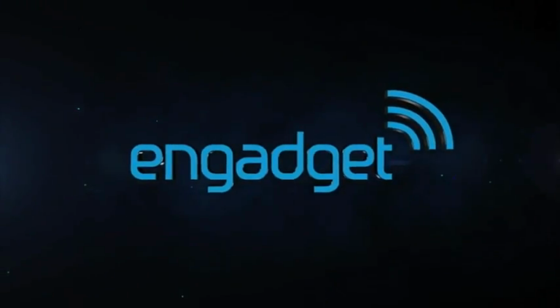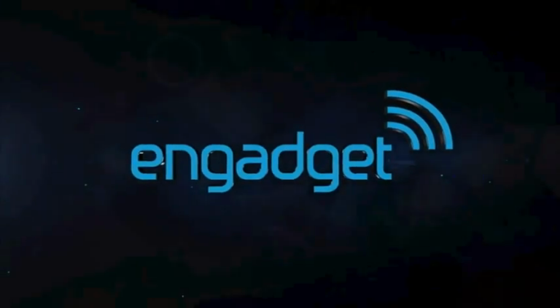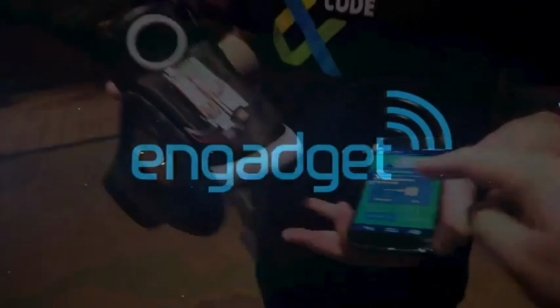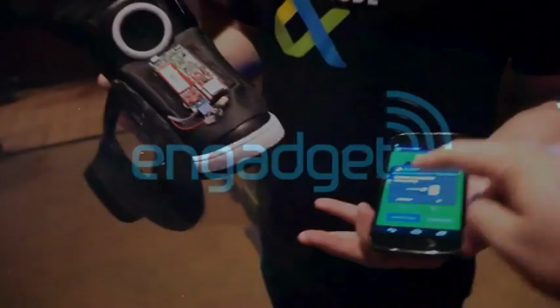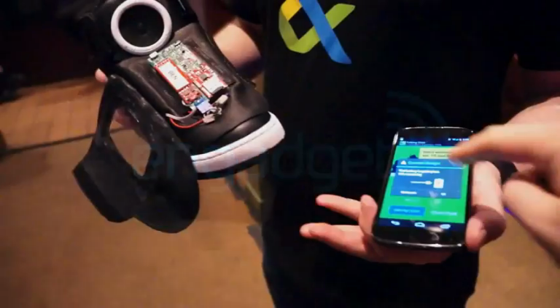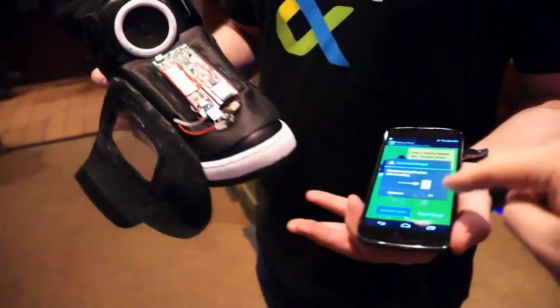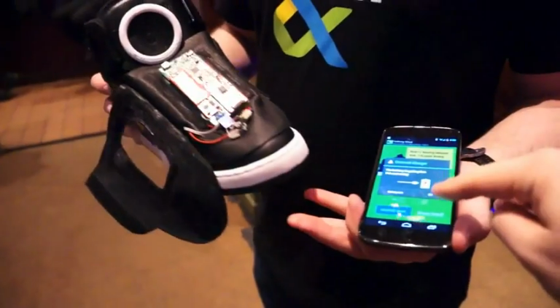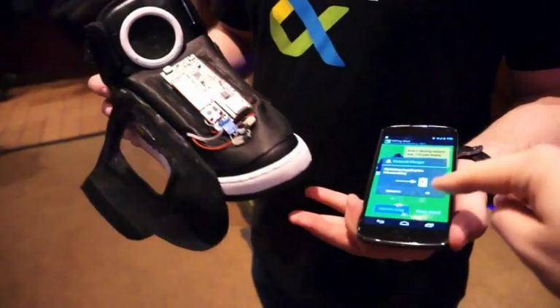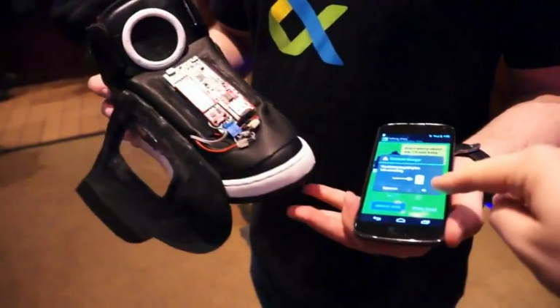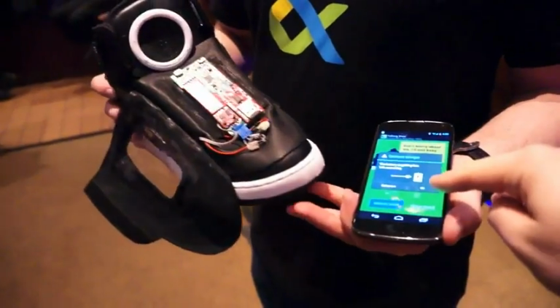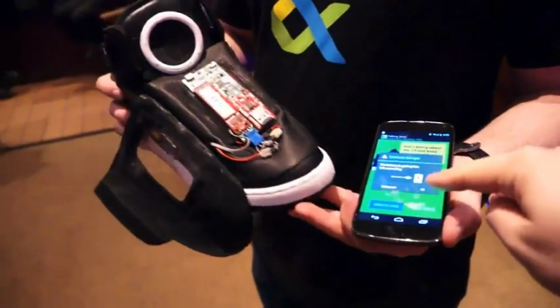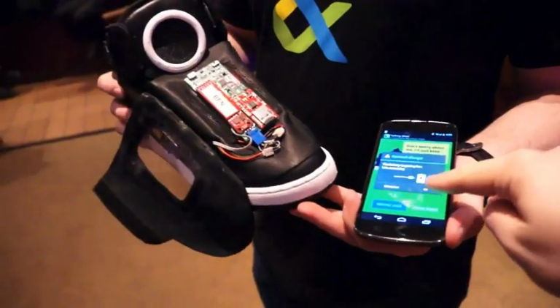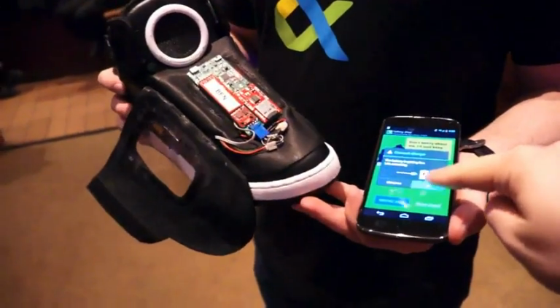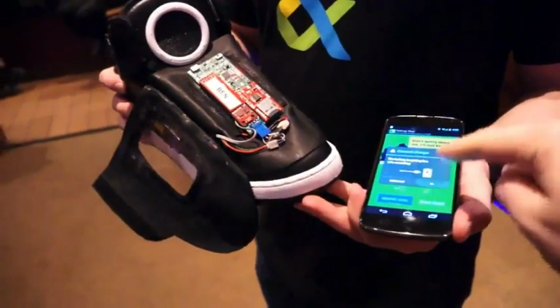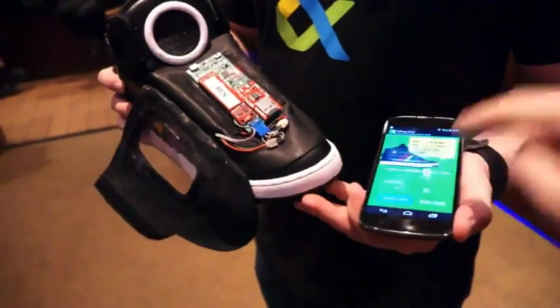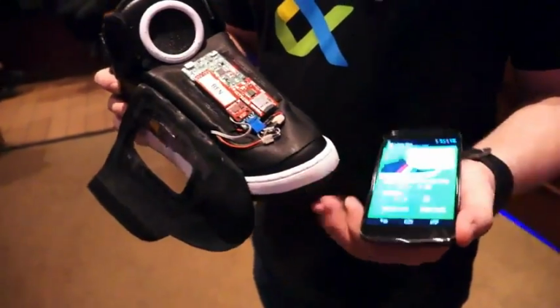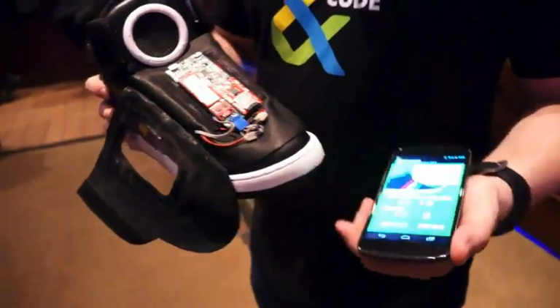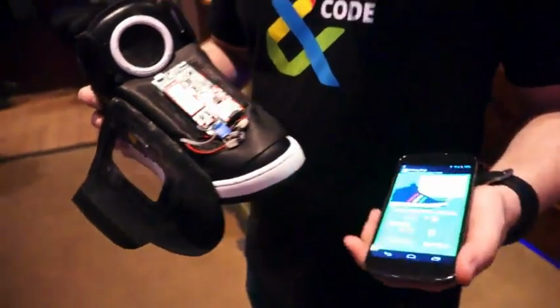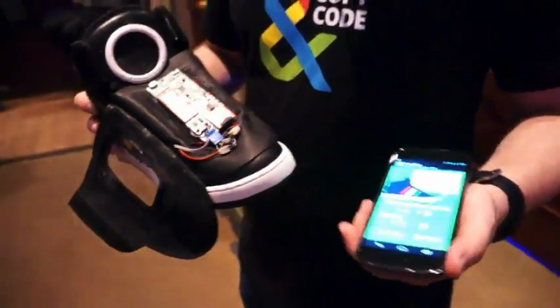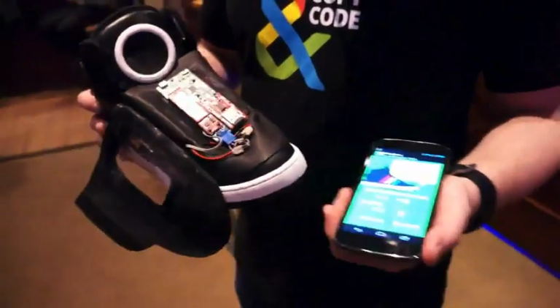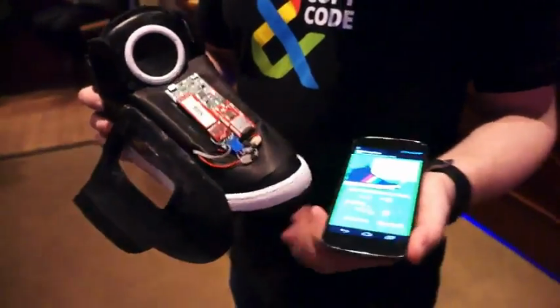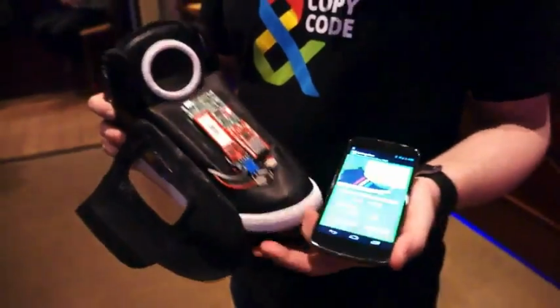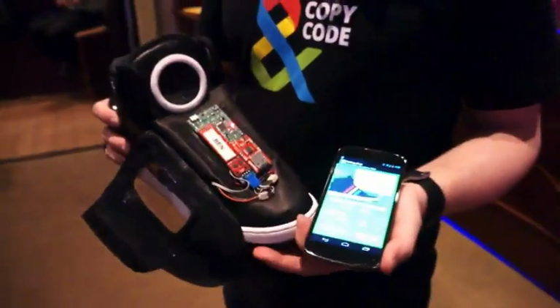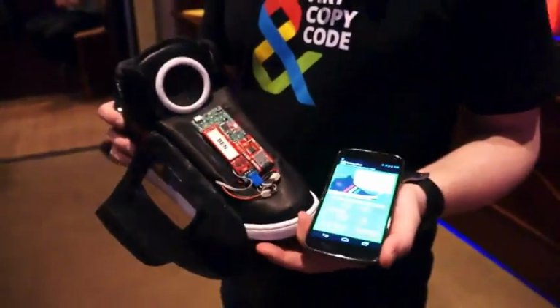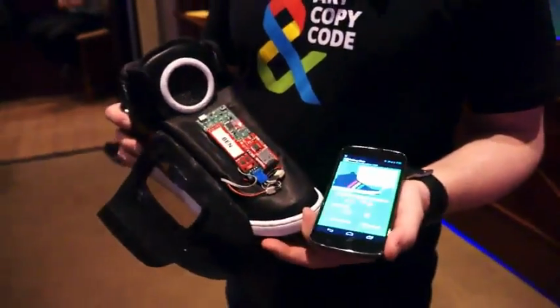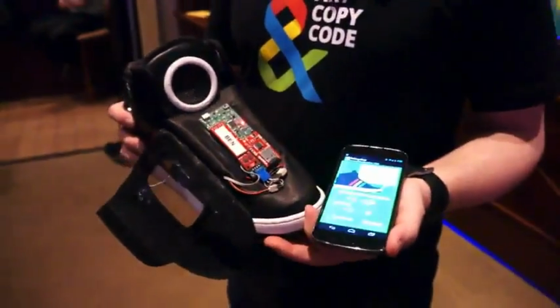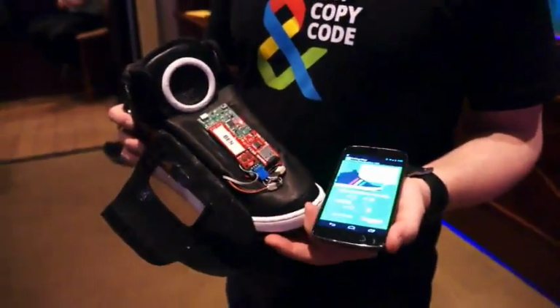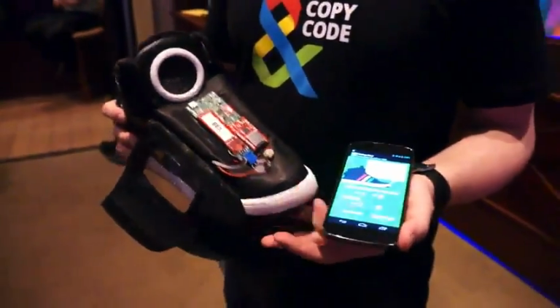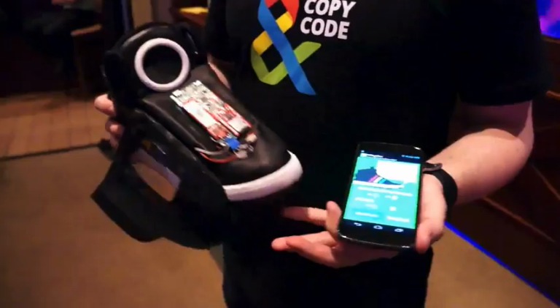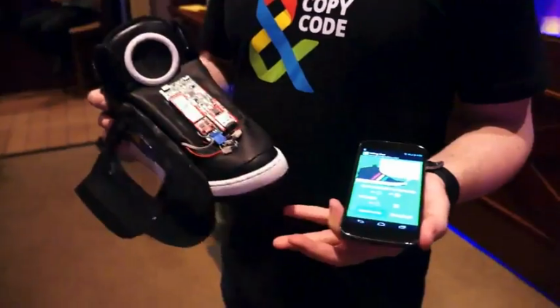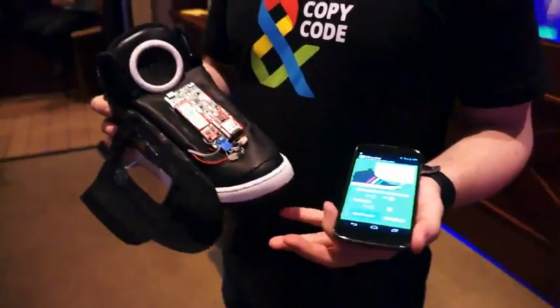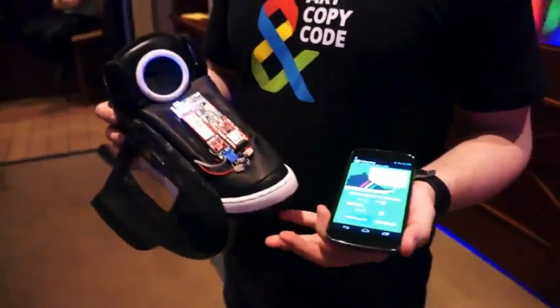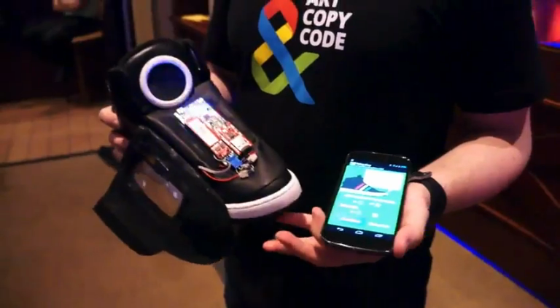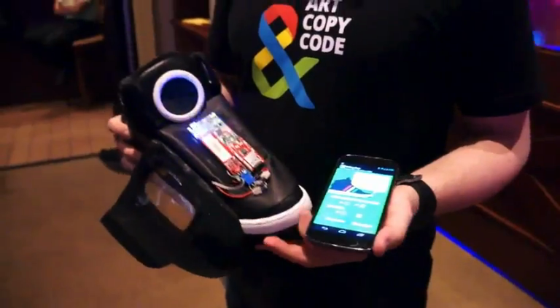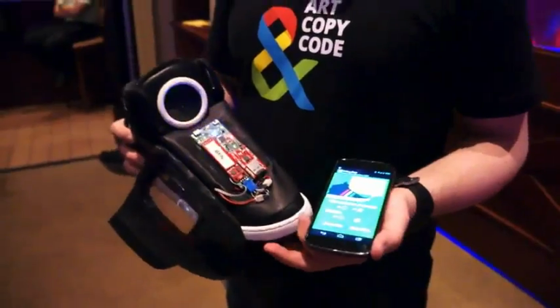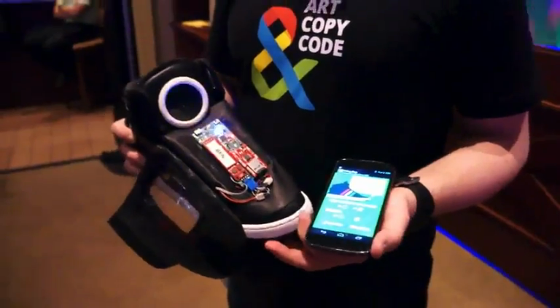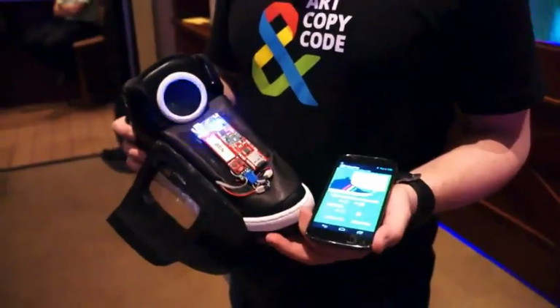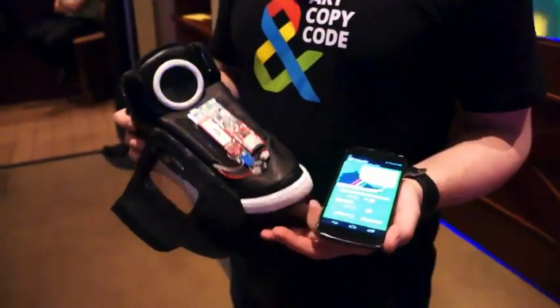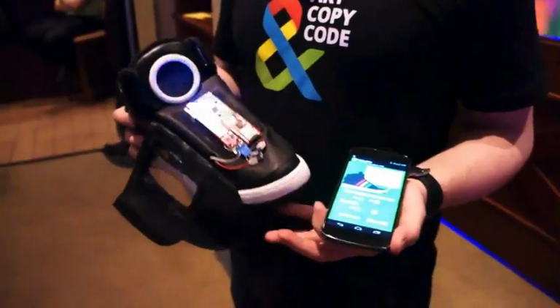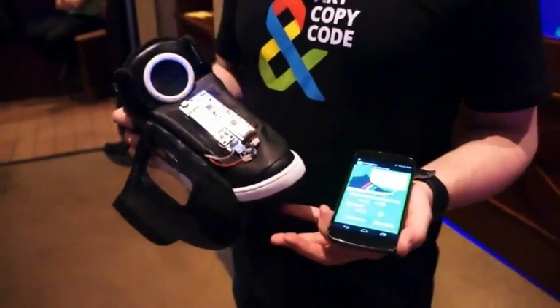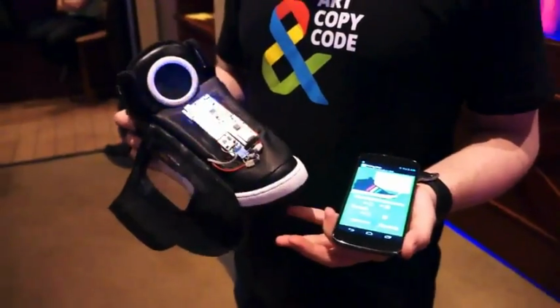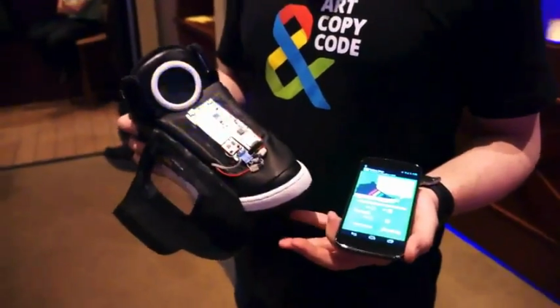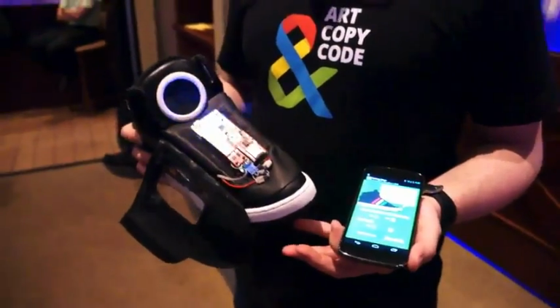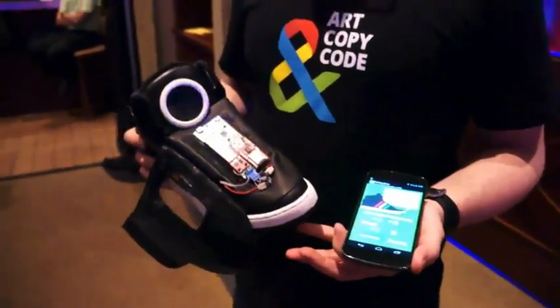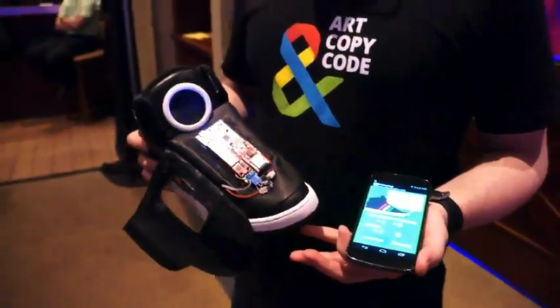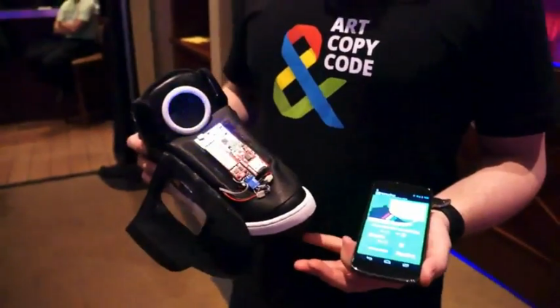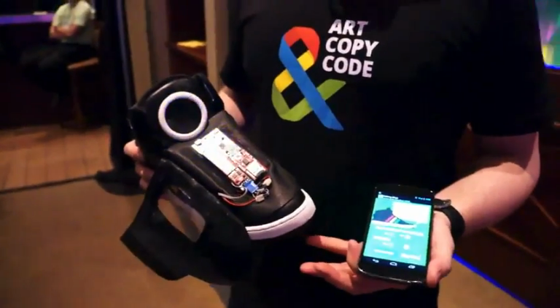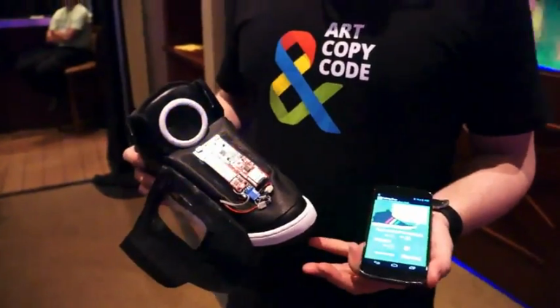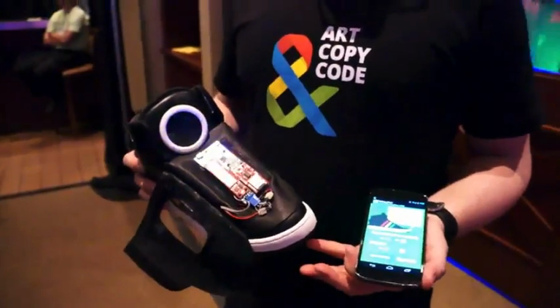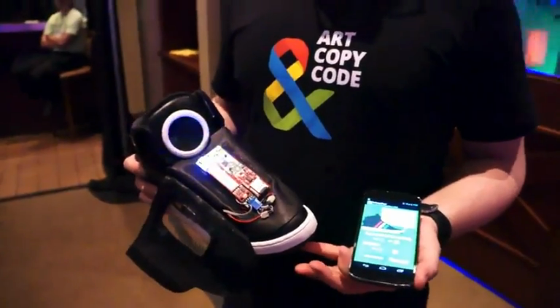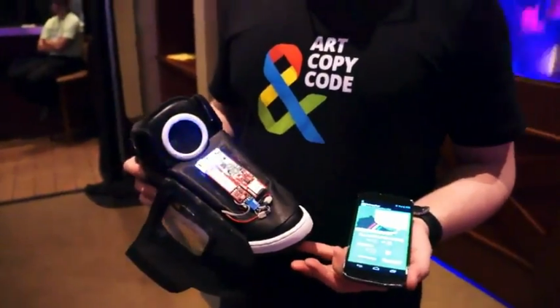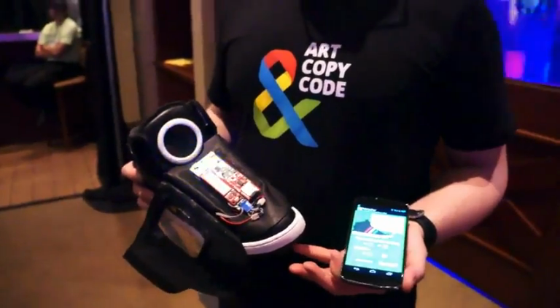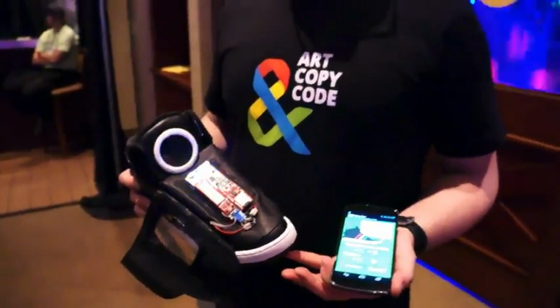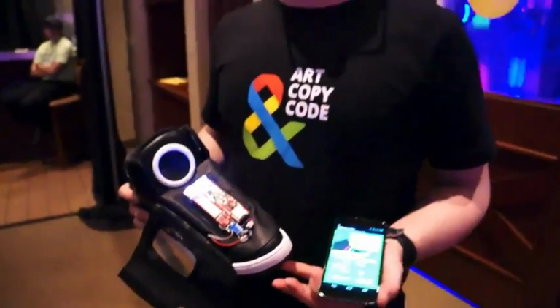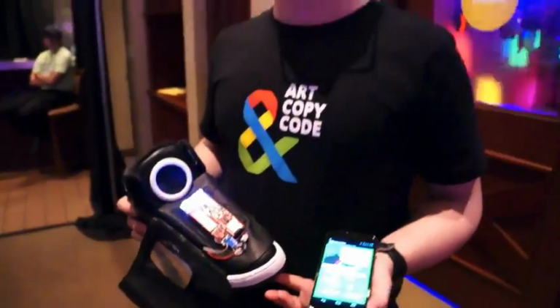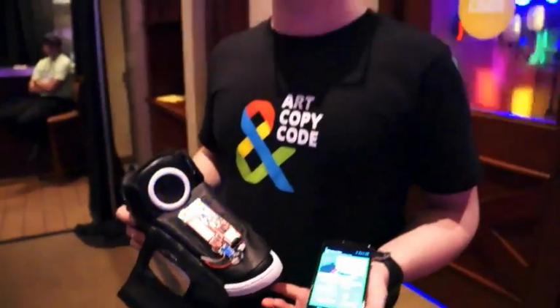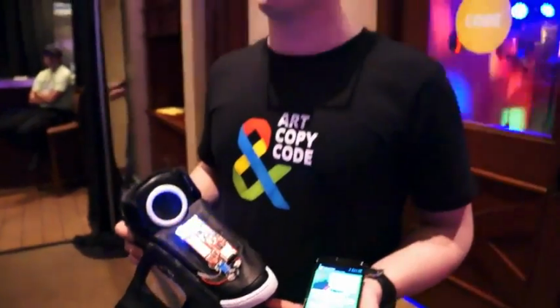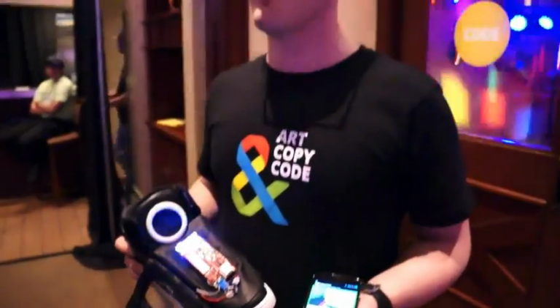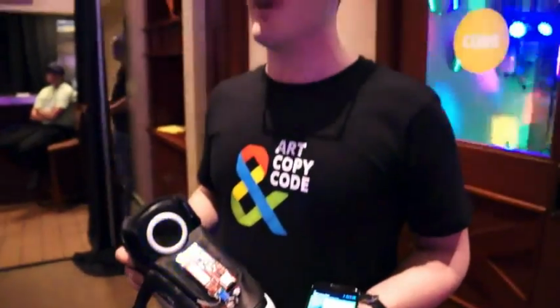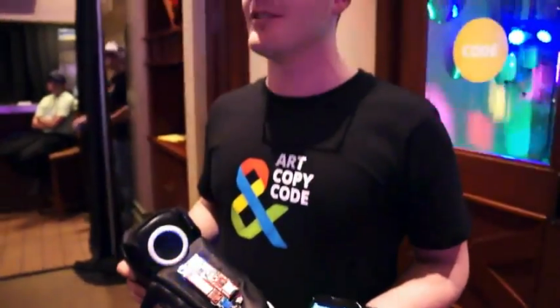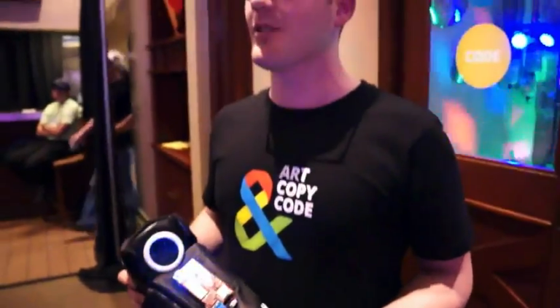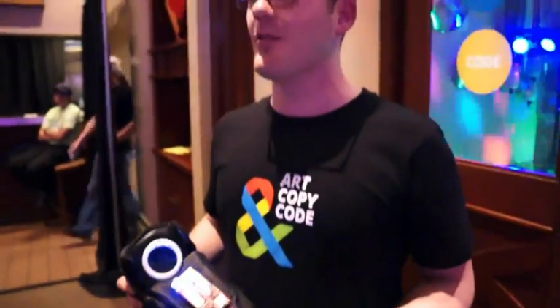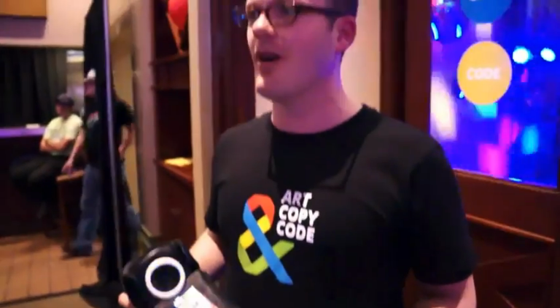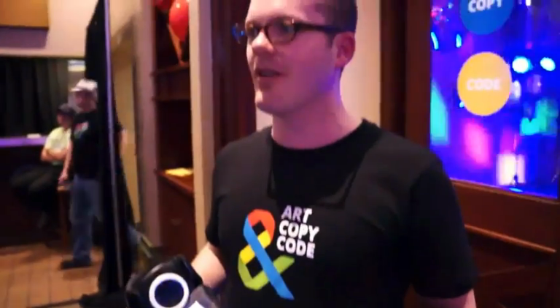Hey, my name is Mike. I'm with Google Marketing. You're at the Google Playground at South by Southwest. So welcome.